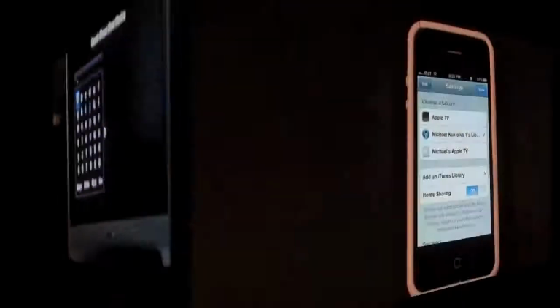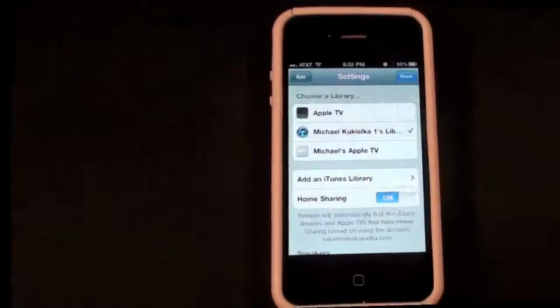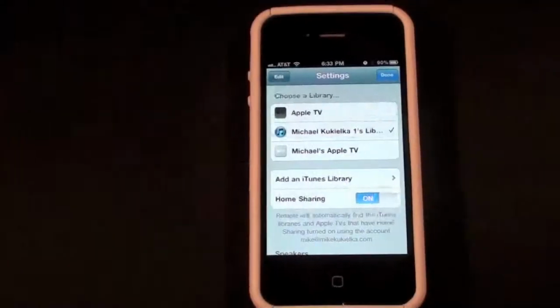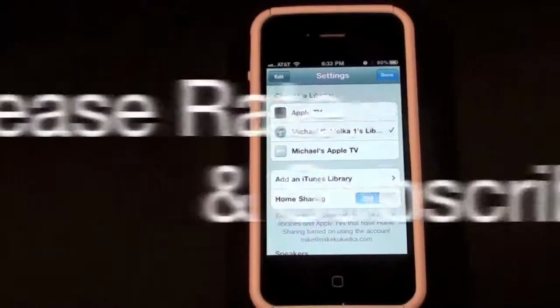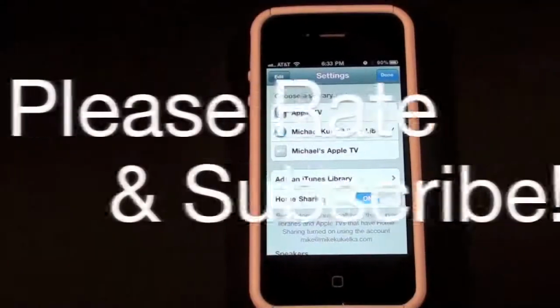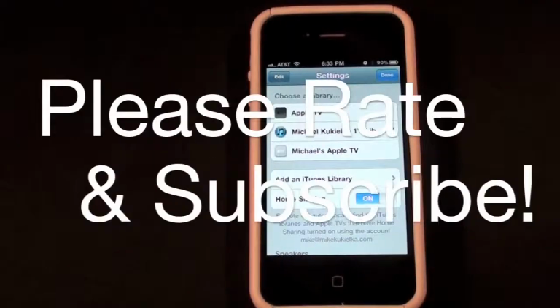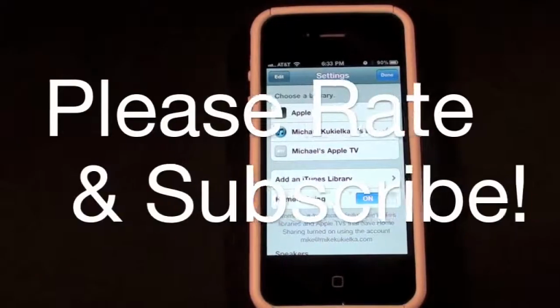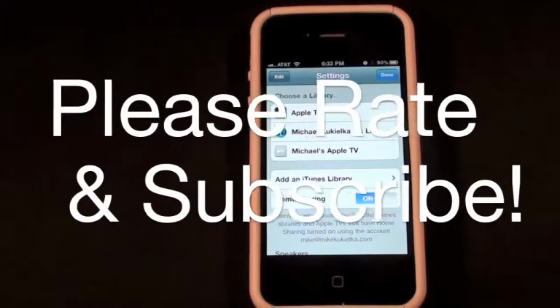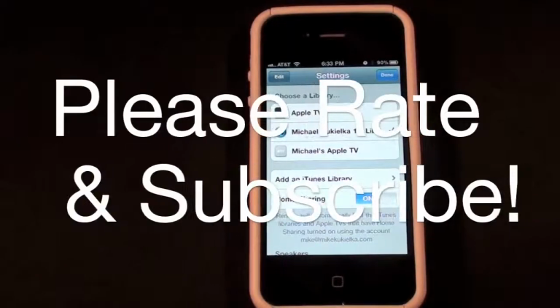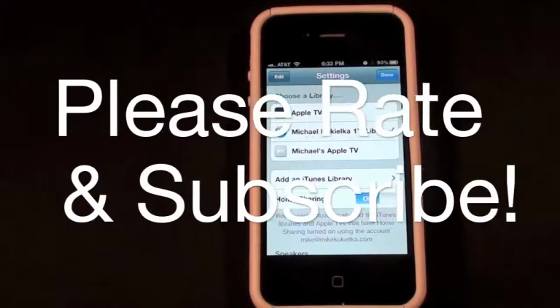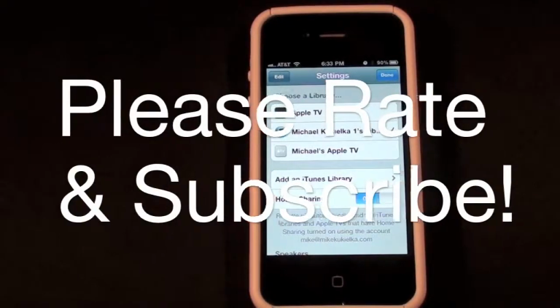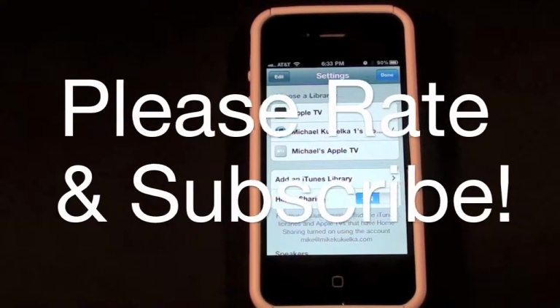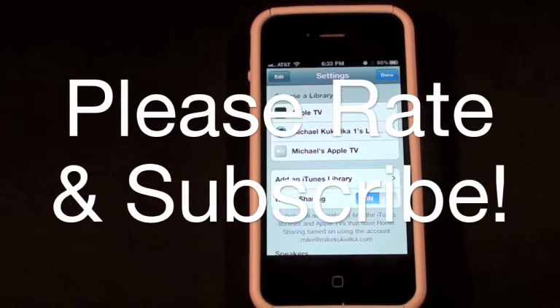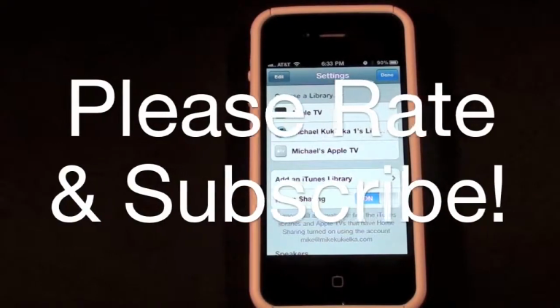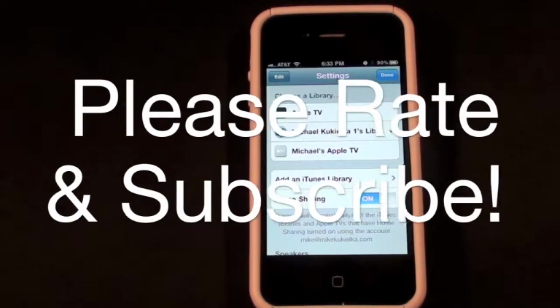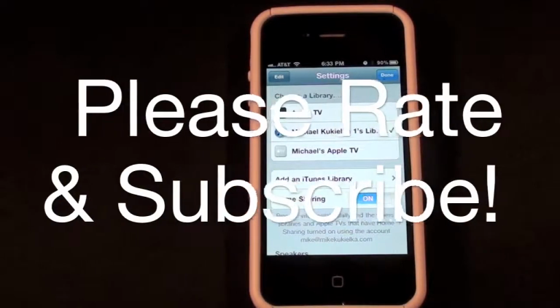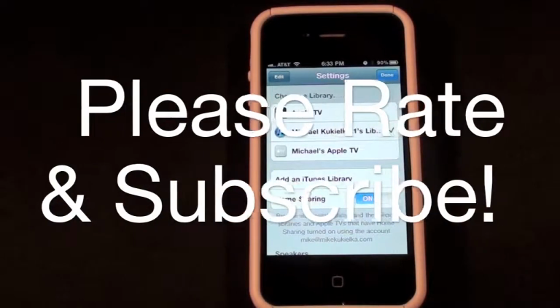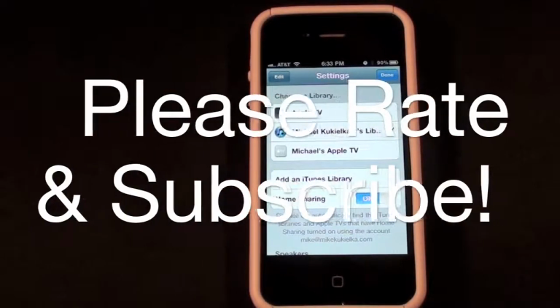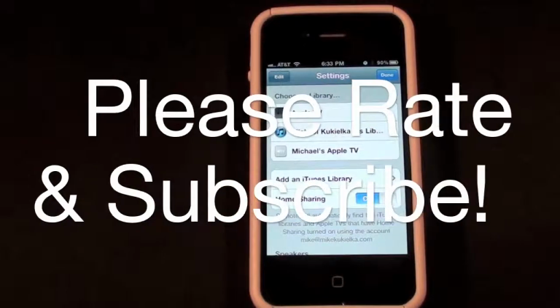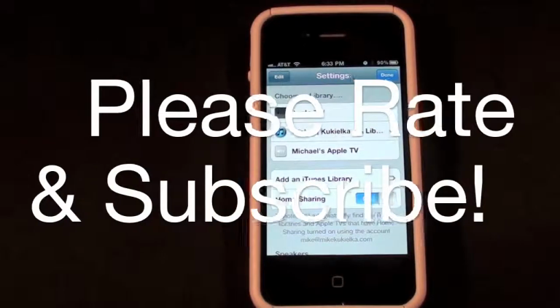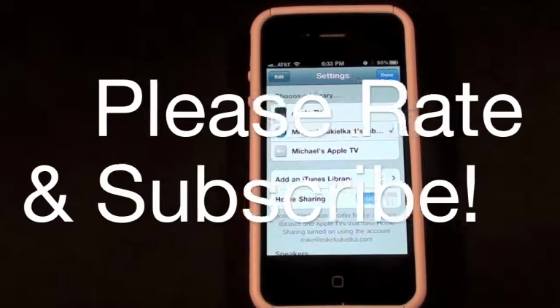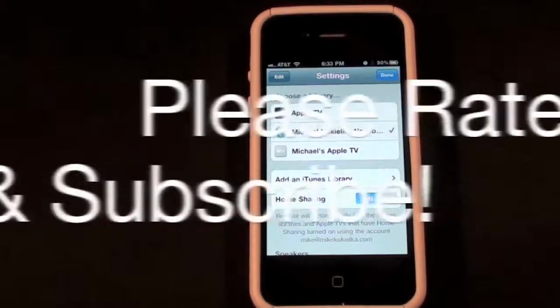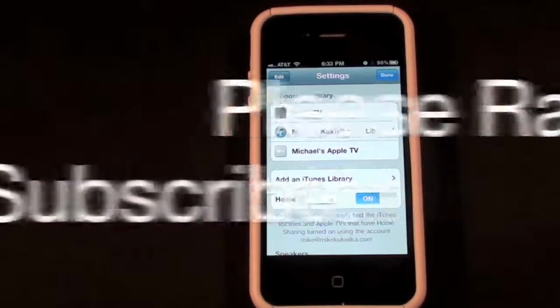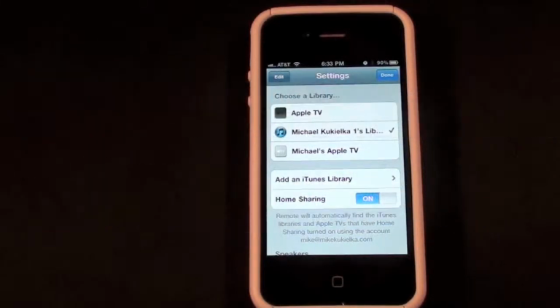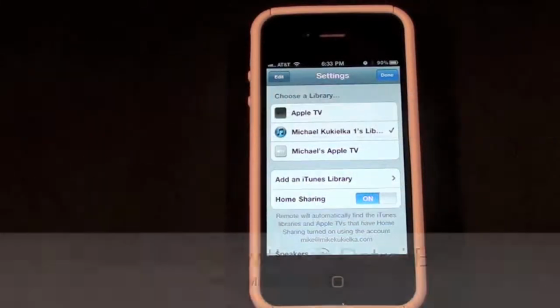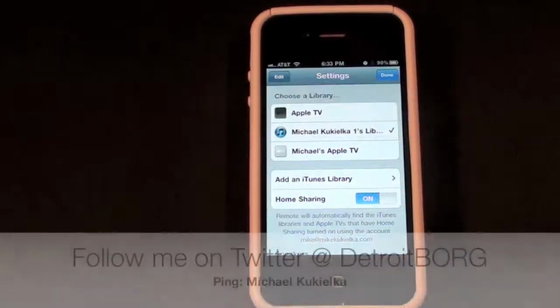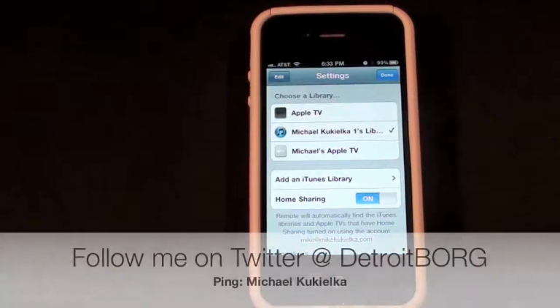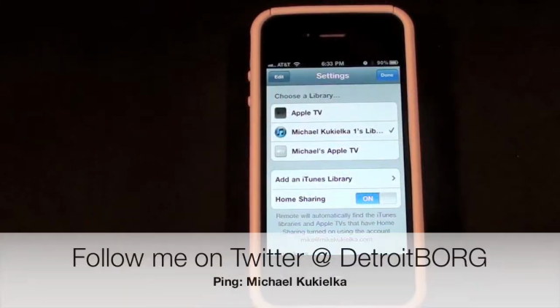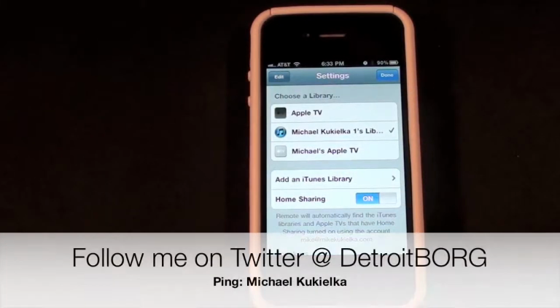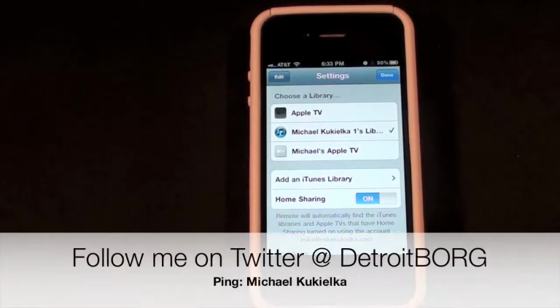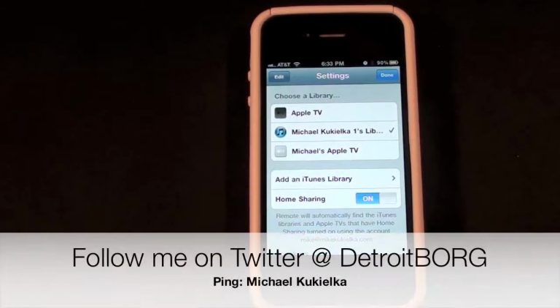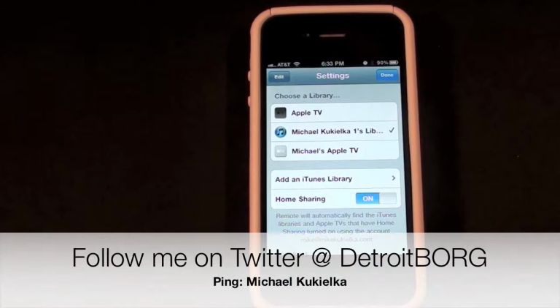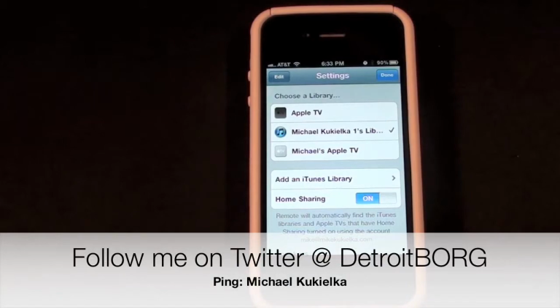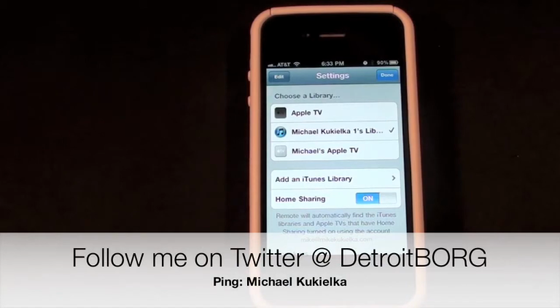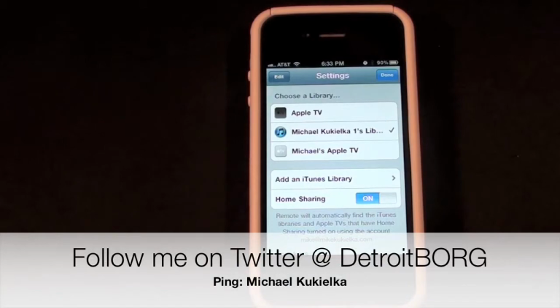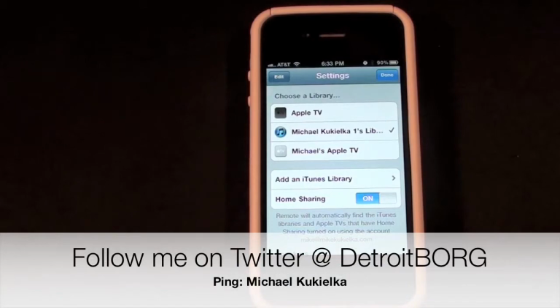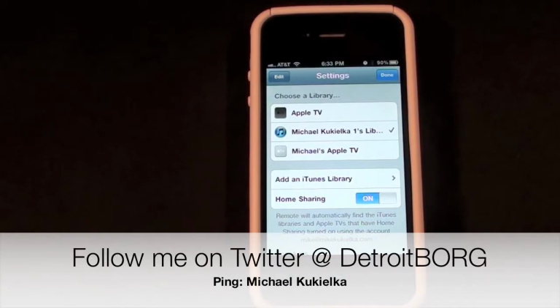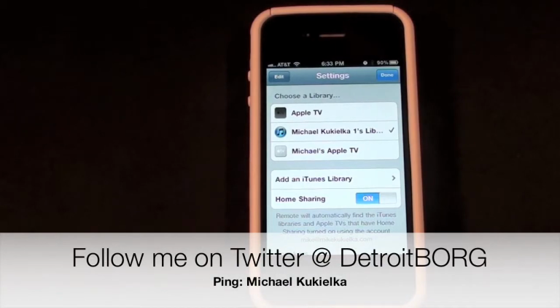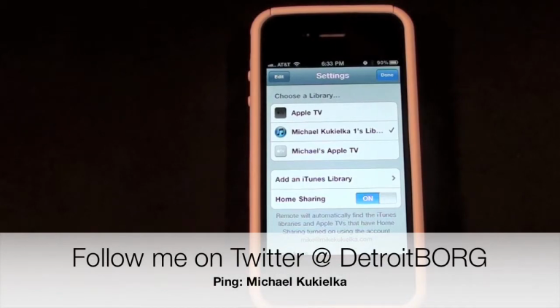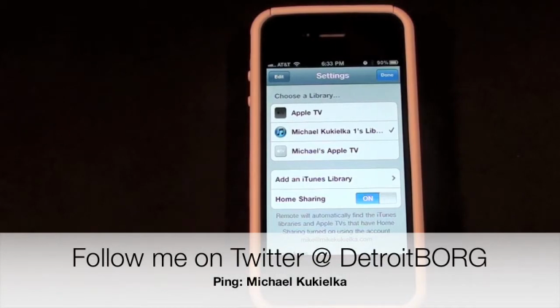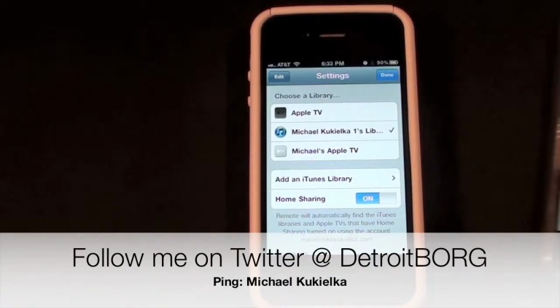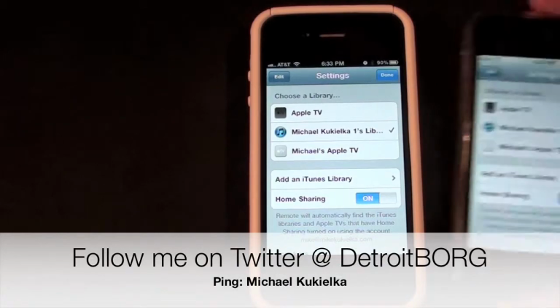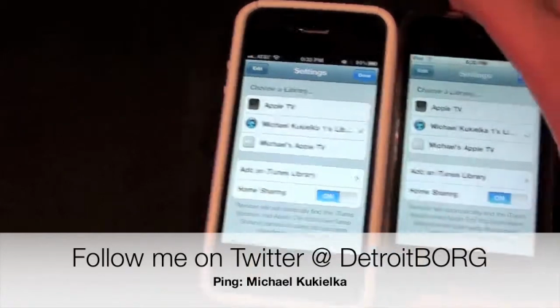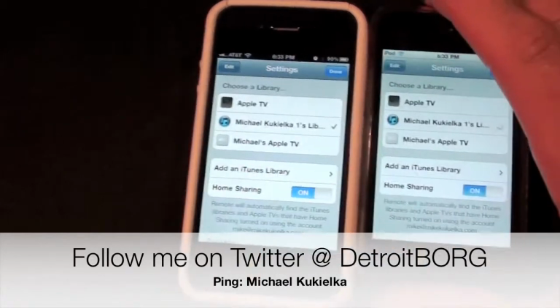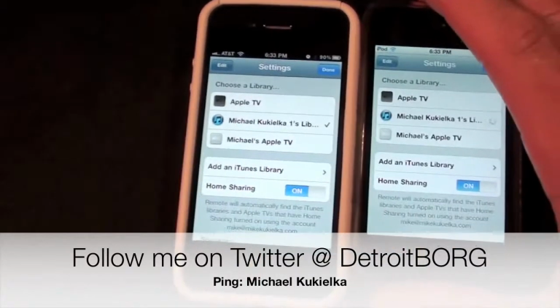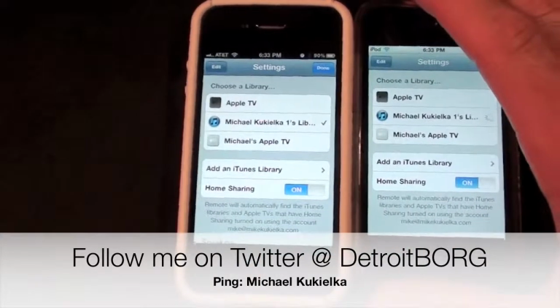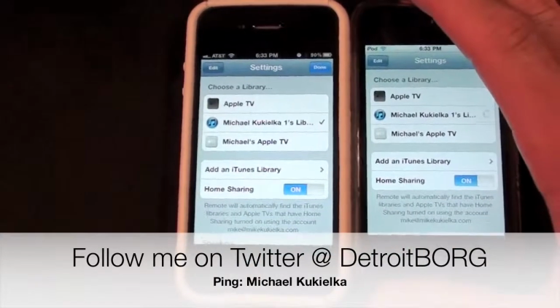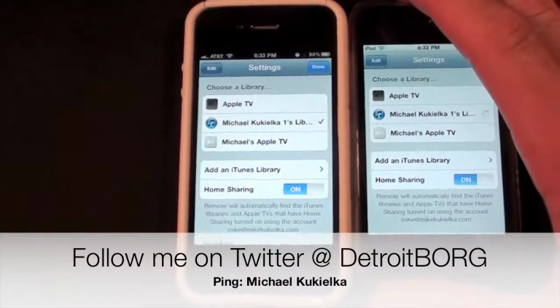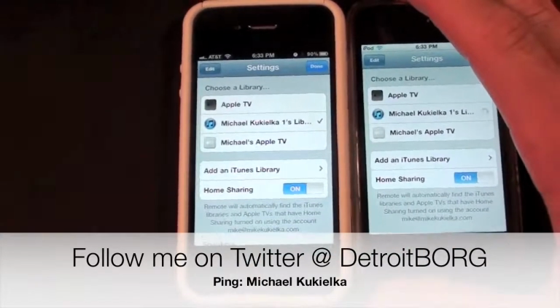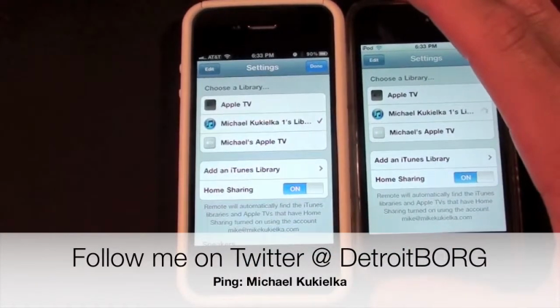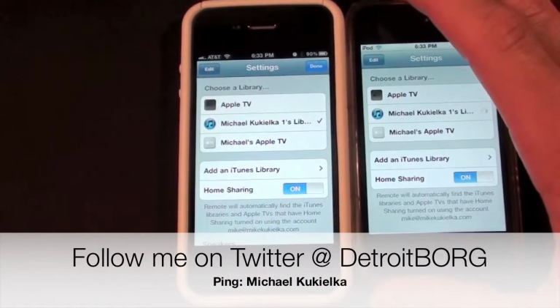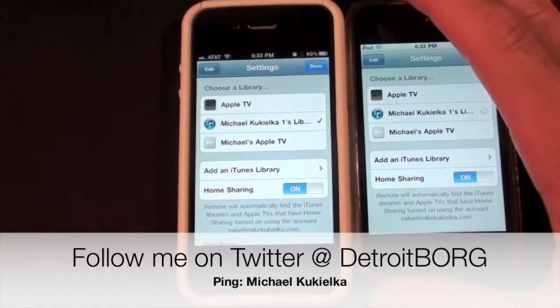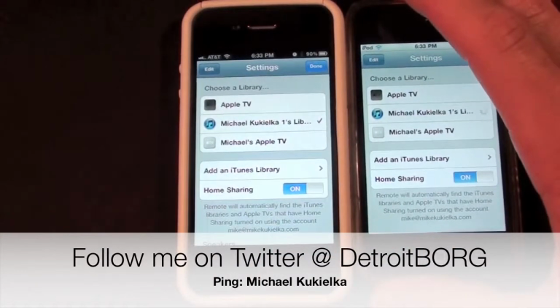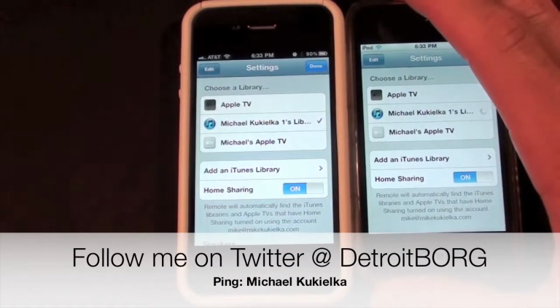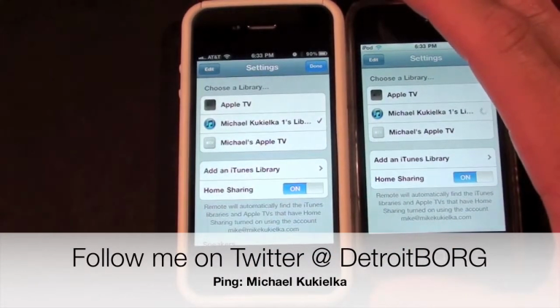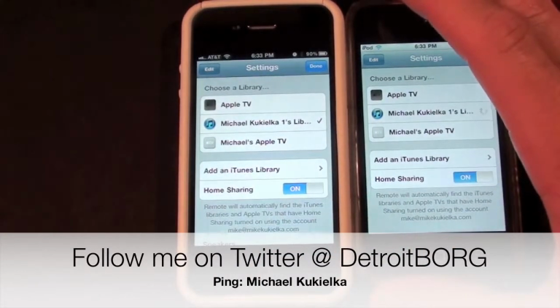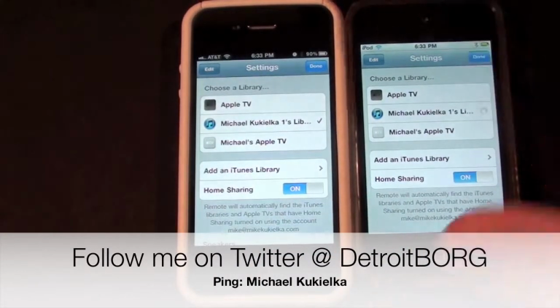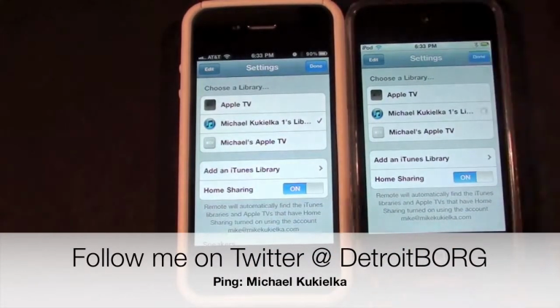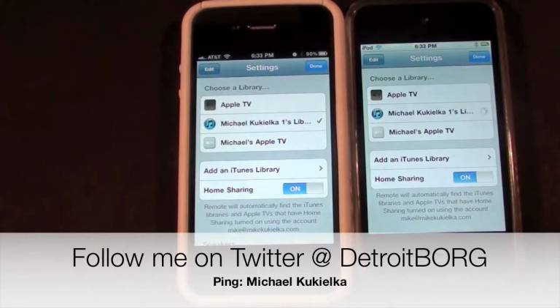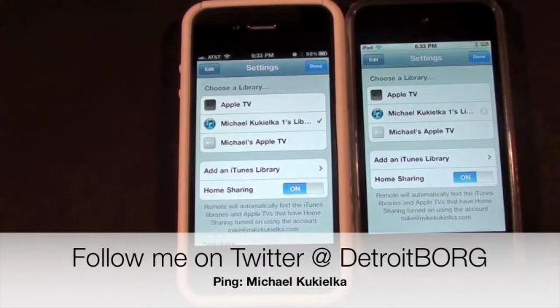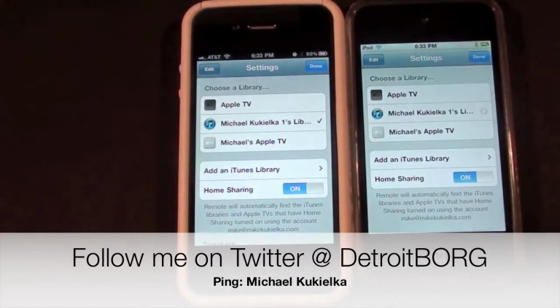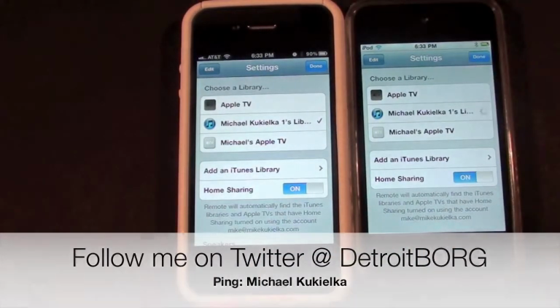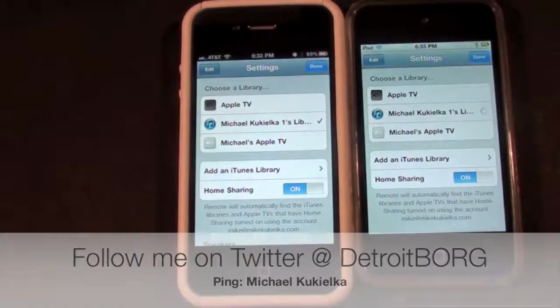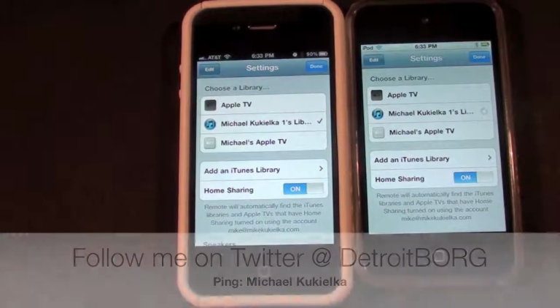So there we have it, guys. This is Detroit Borg with a demonstration of the Remote app for the iPhone and iPod Touch. Thanks for watching.